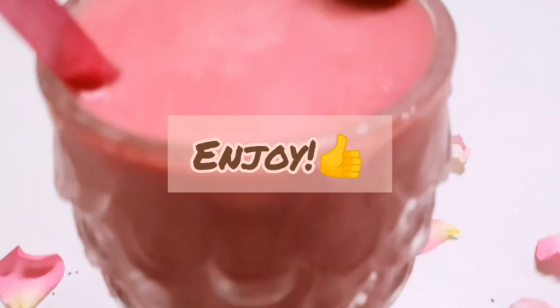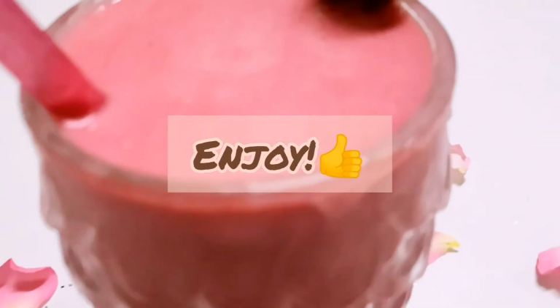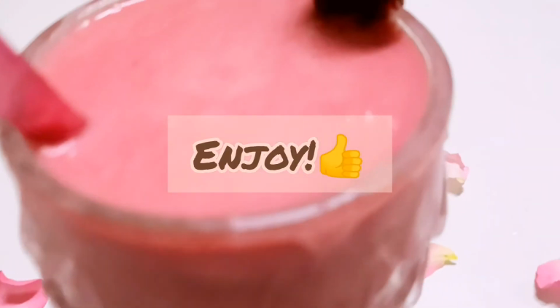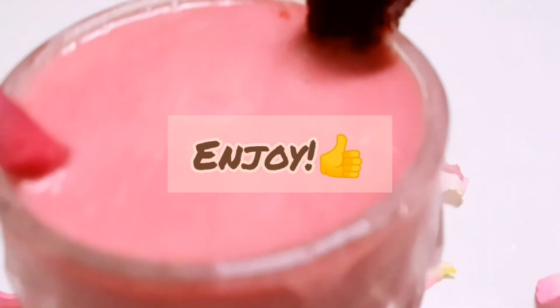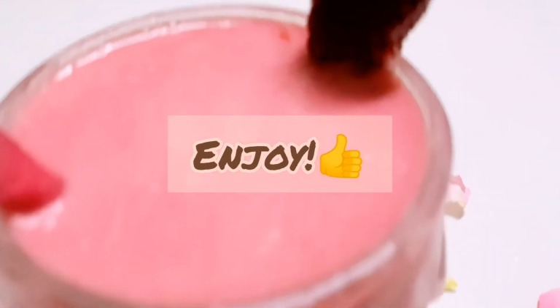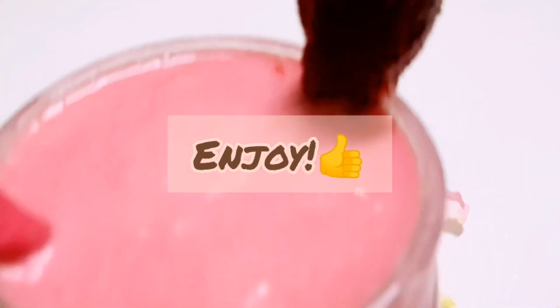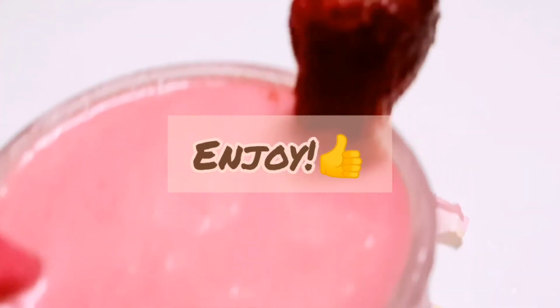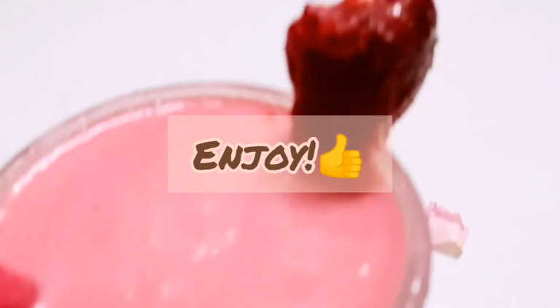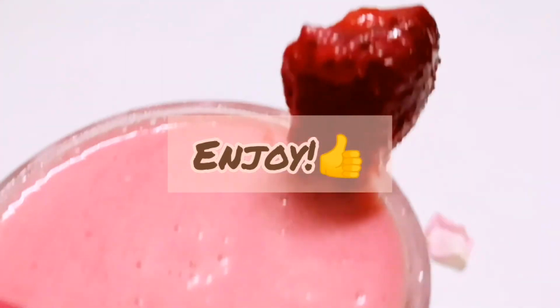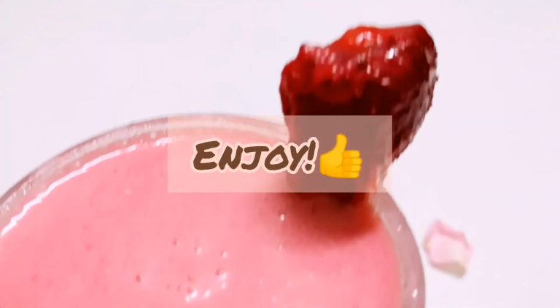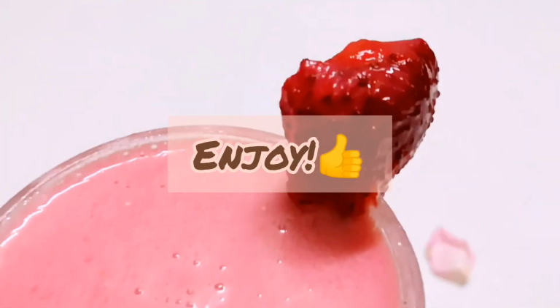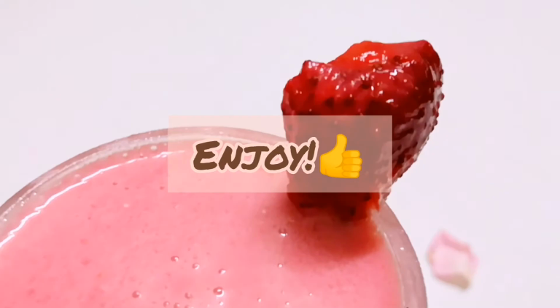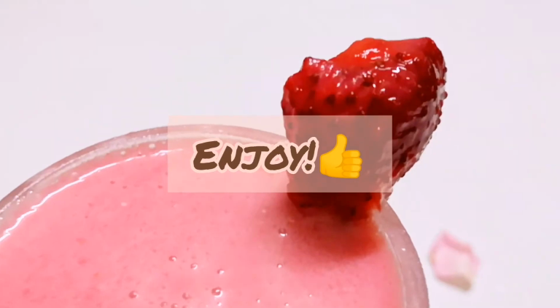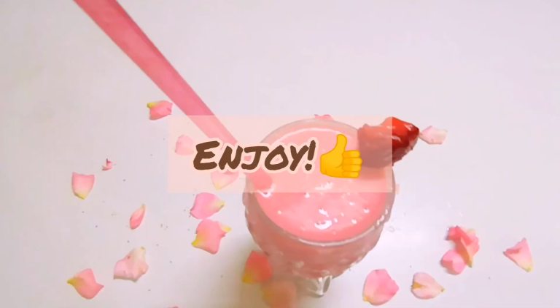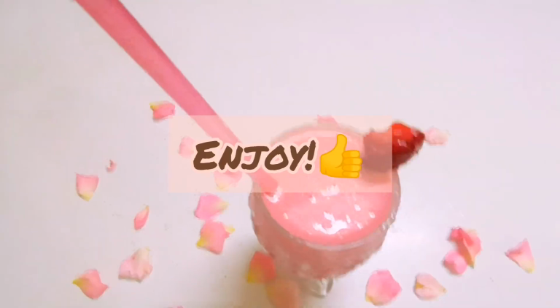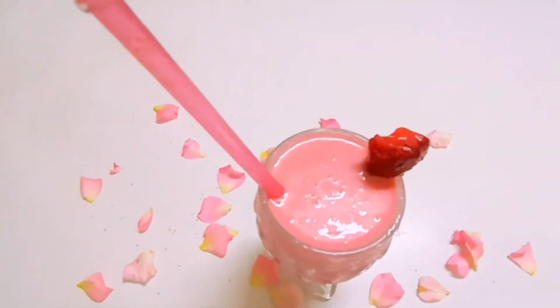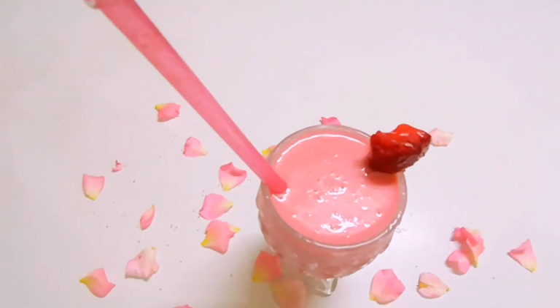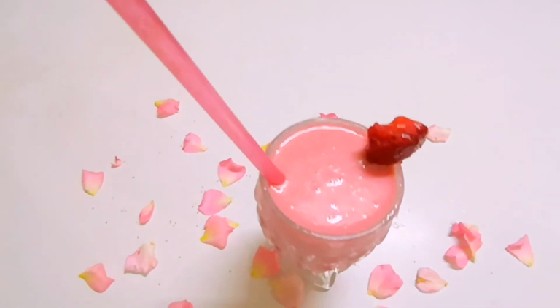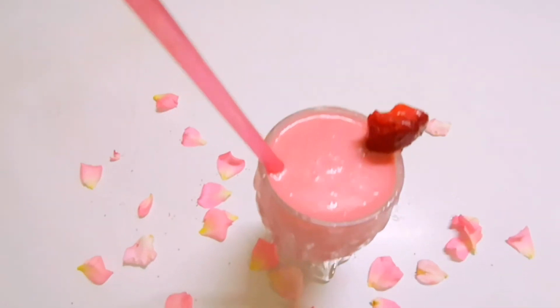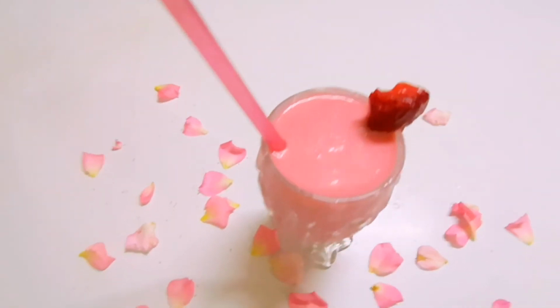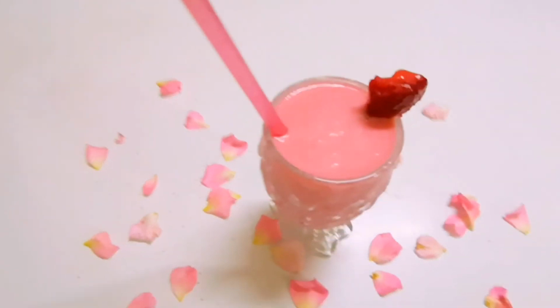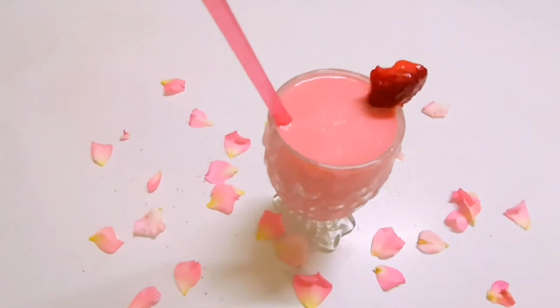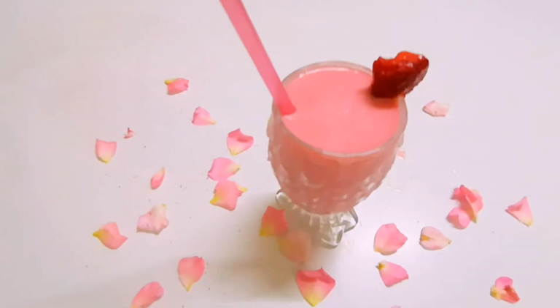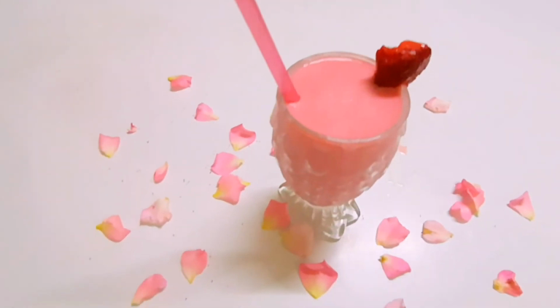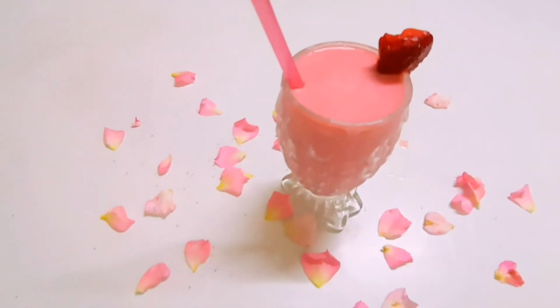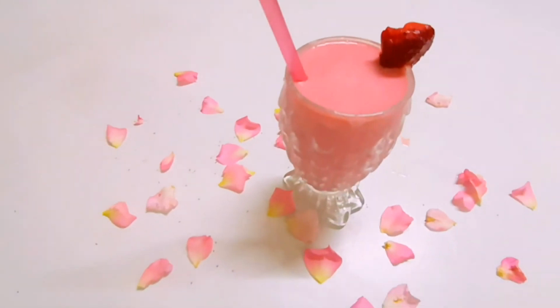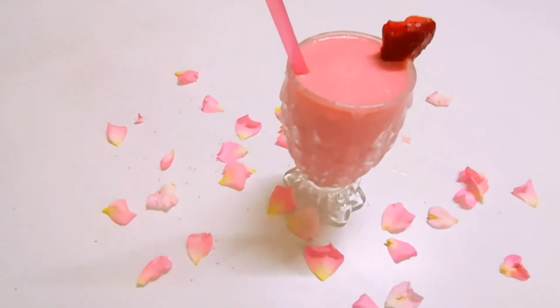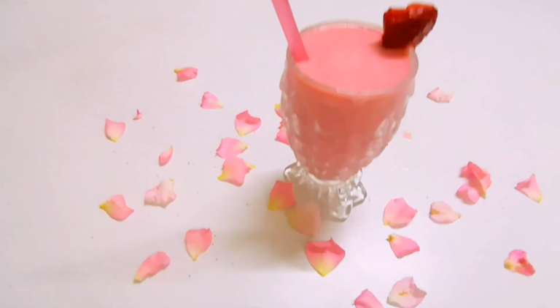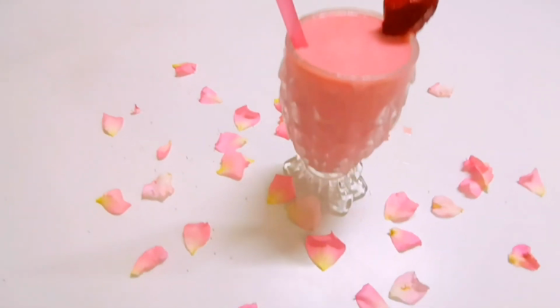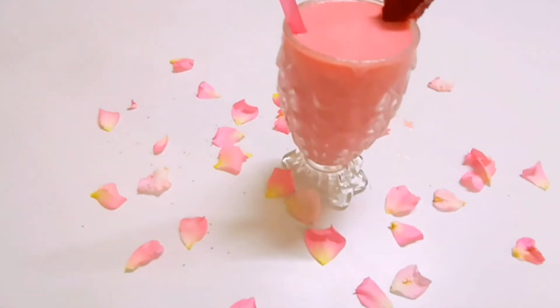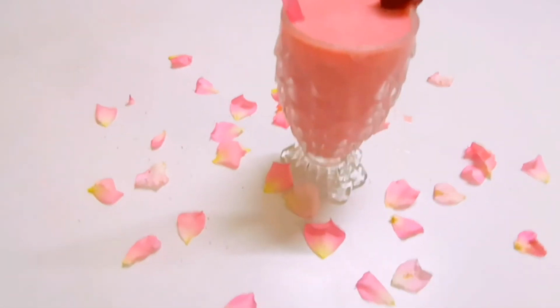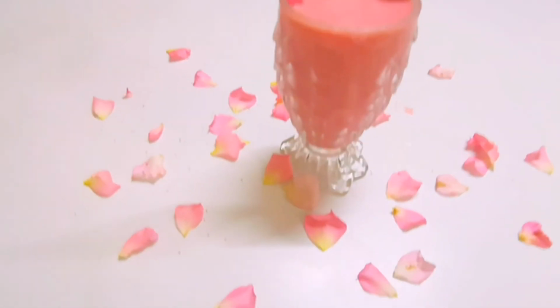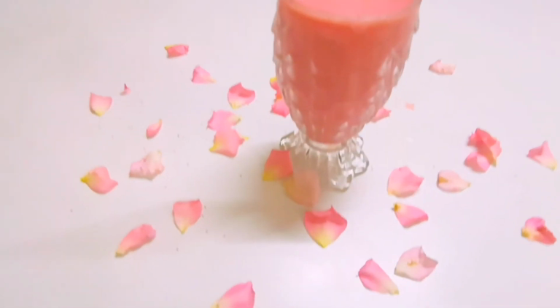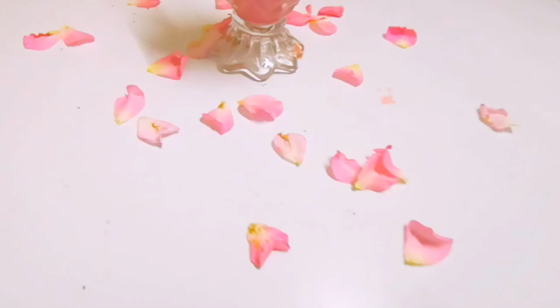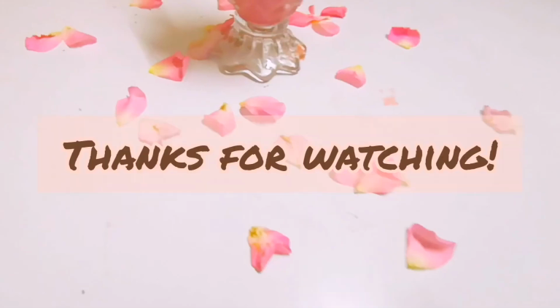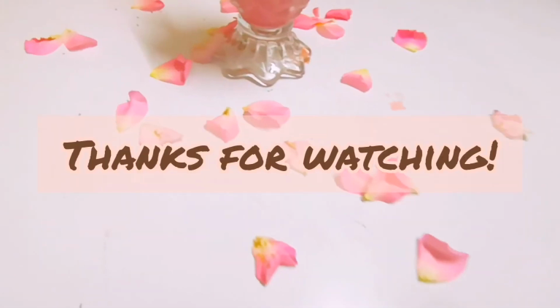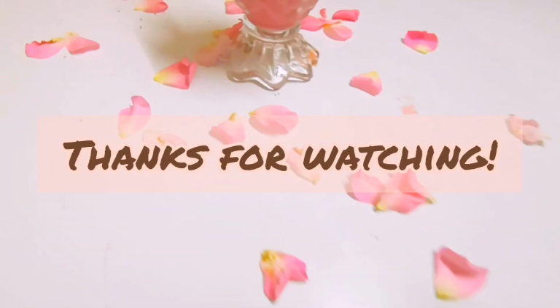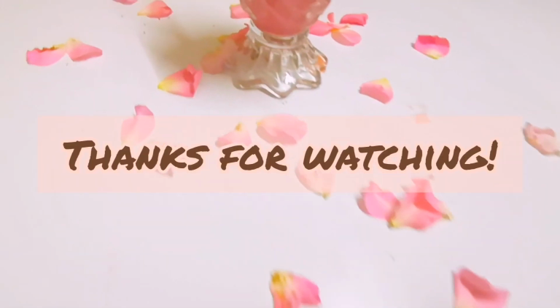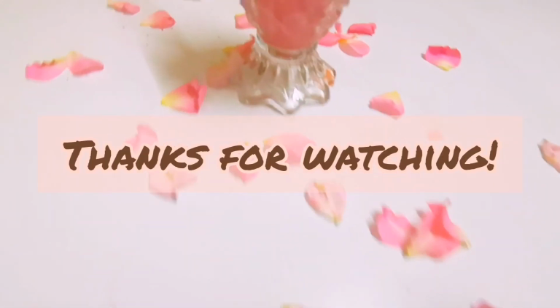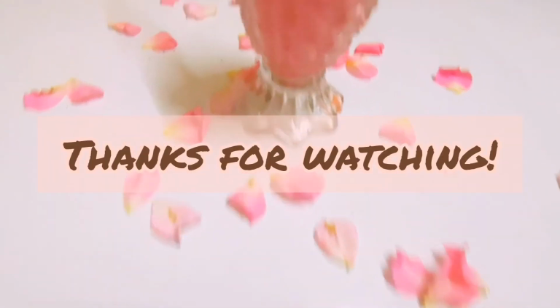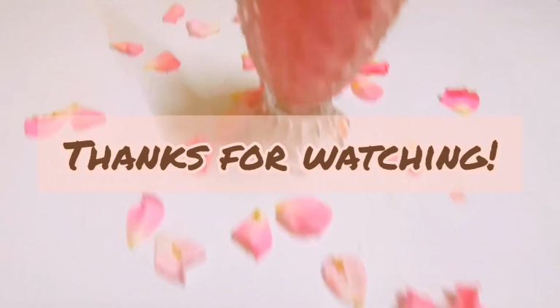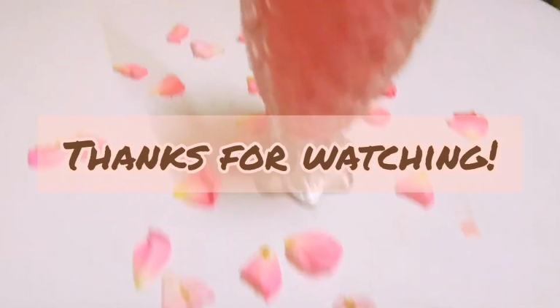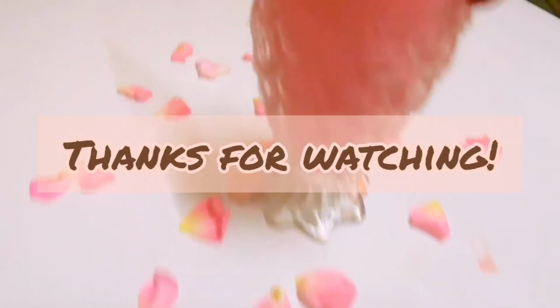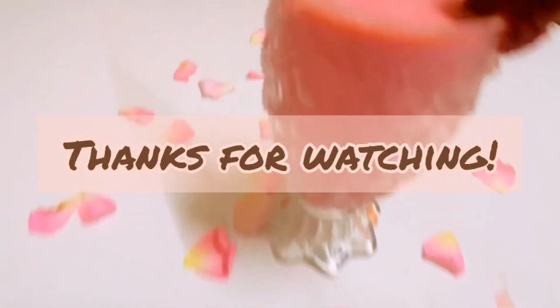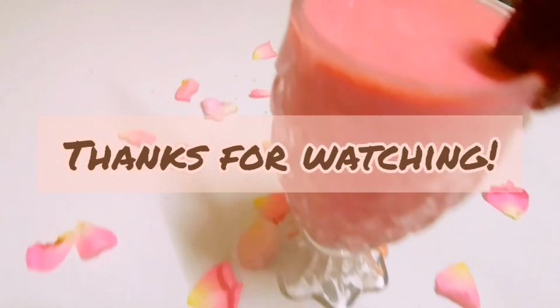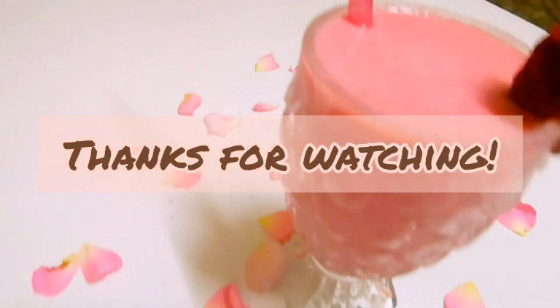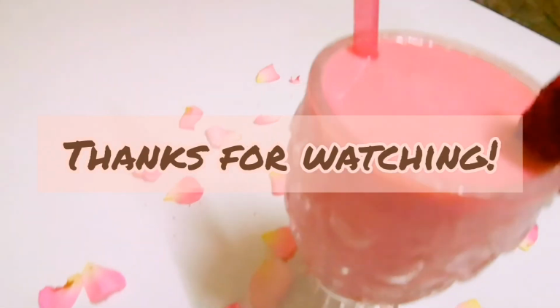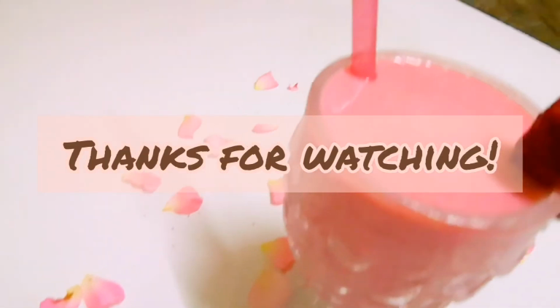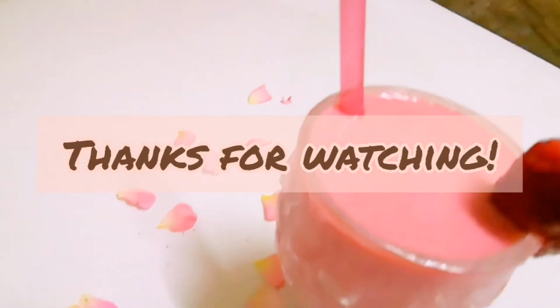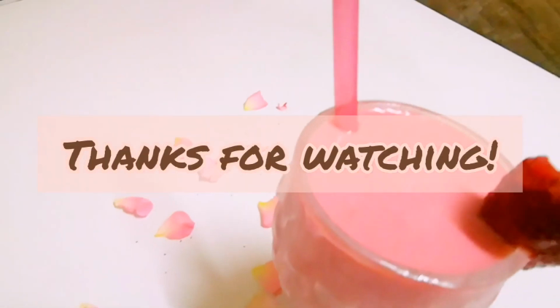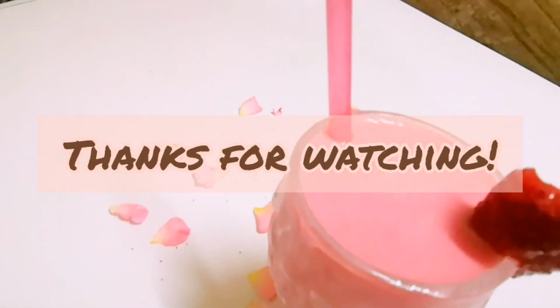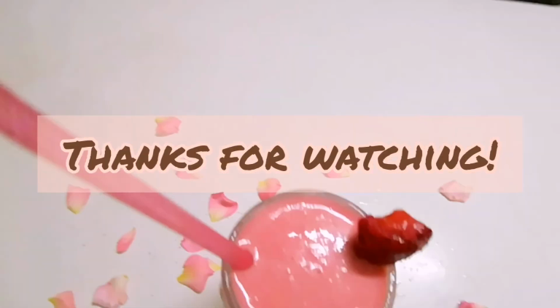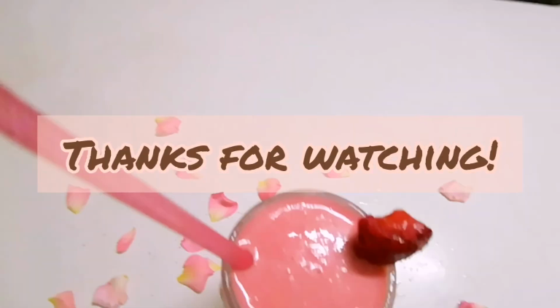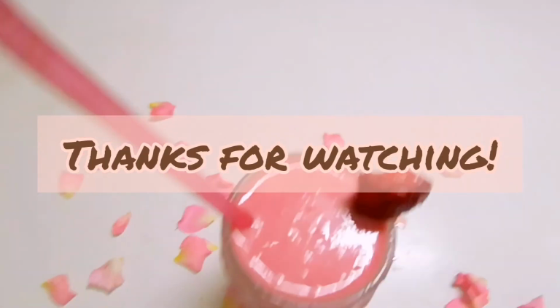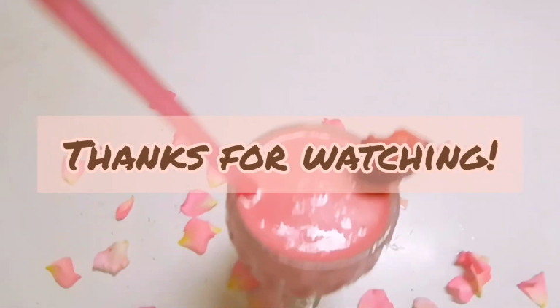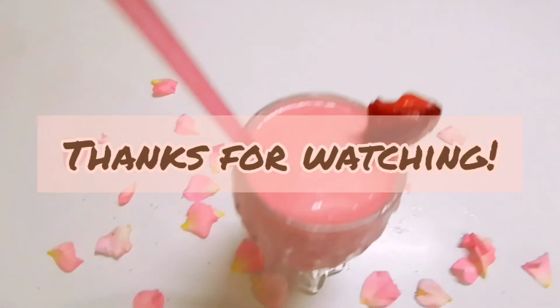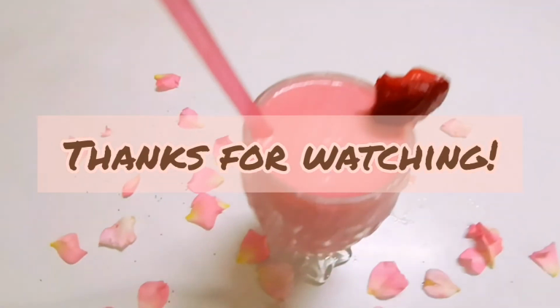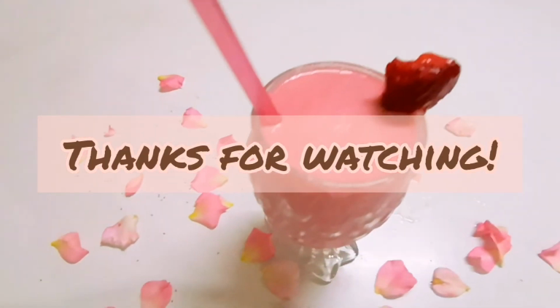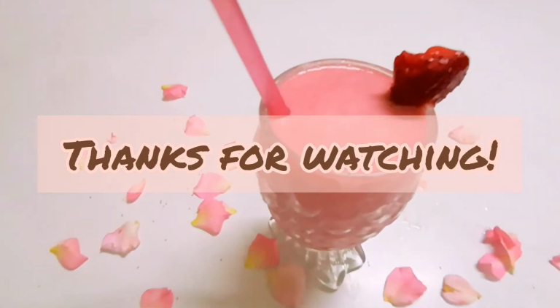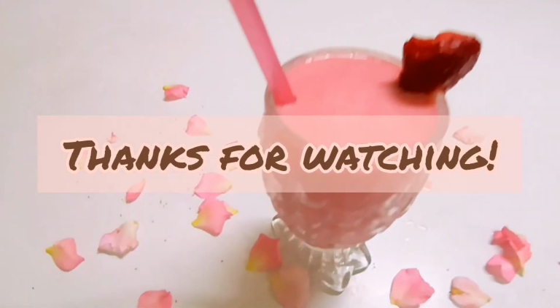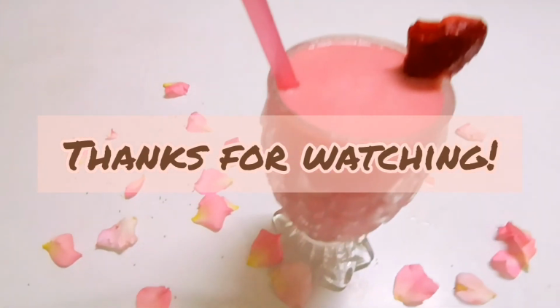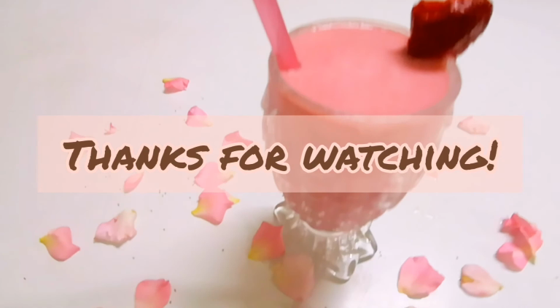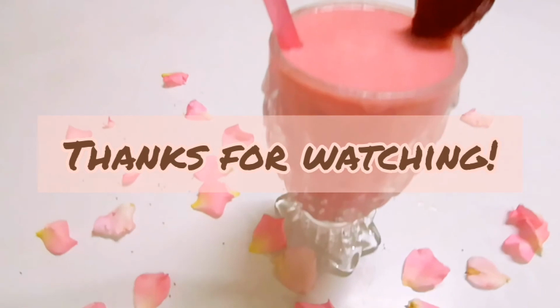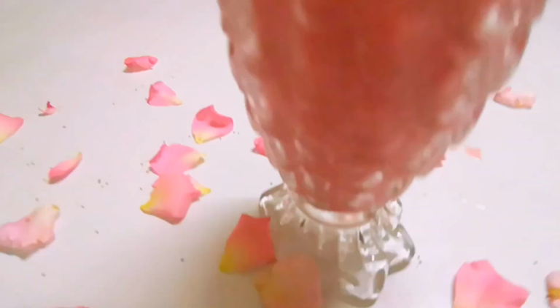Try it, enjoy it. Do like, share, subscribe, comment. Thank you for watching. Allah Hafiz.